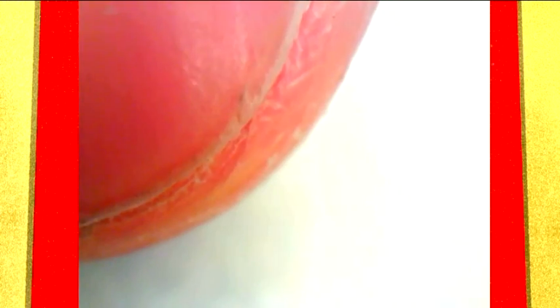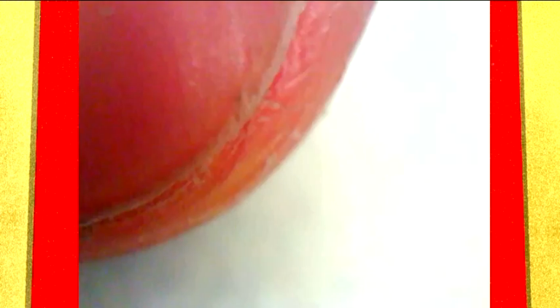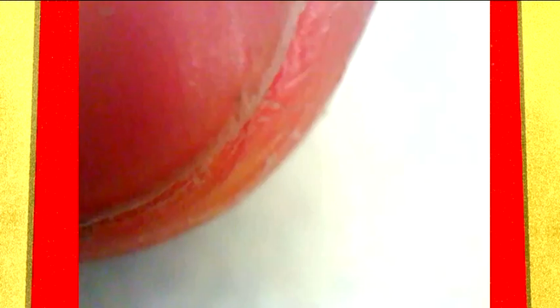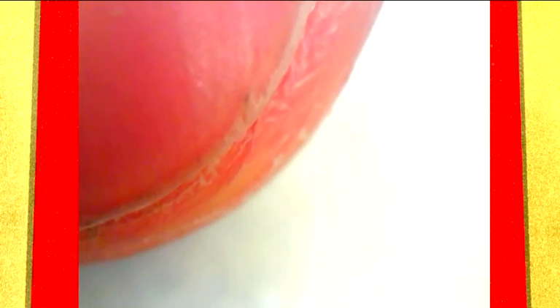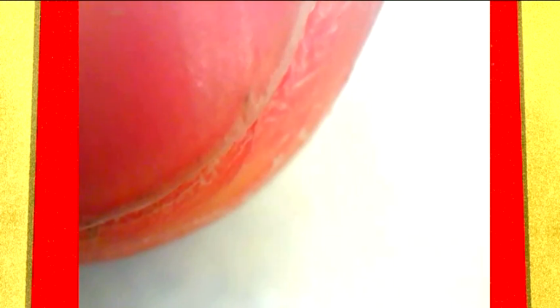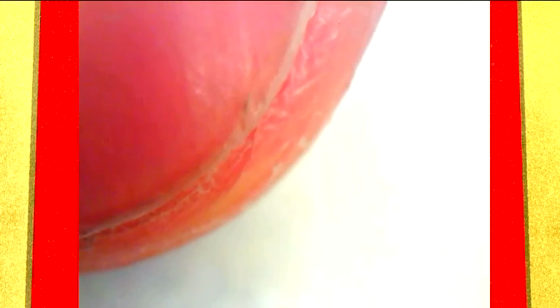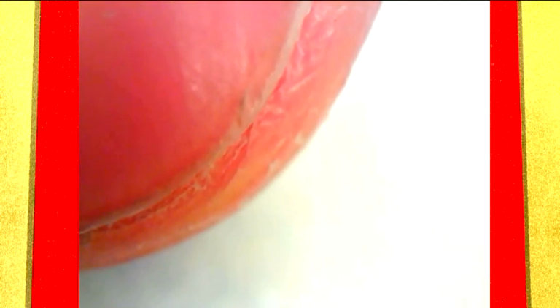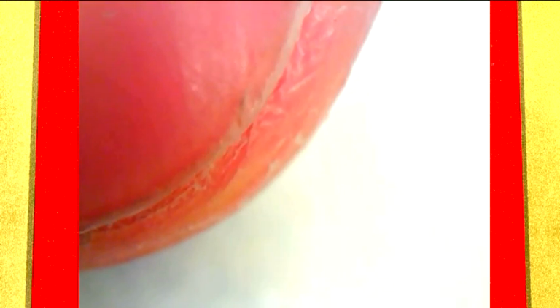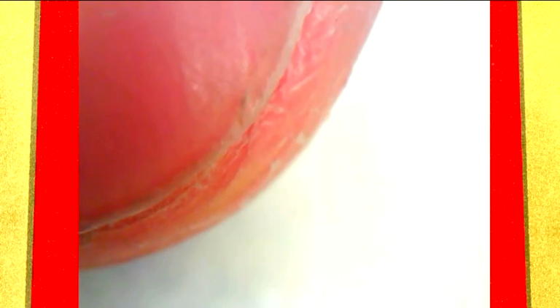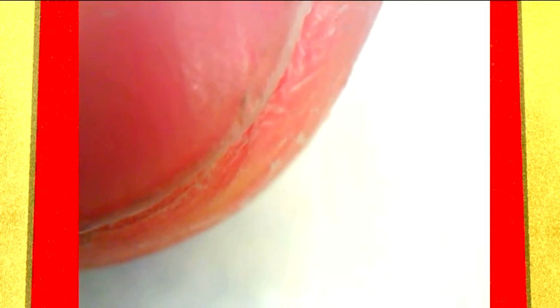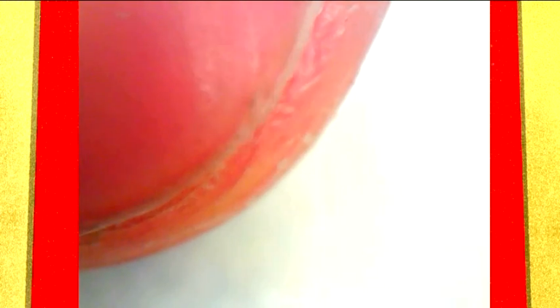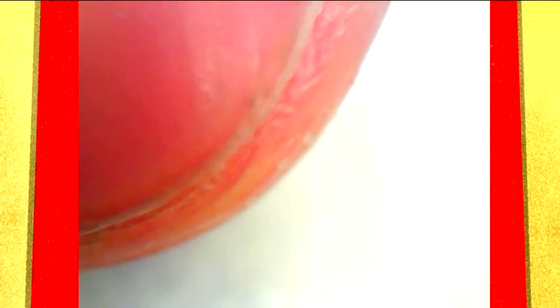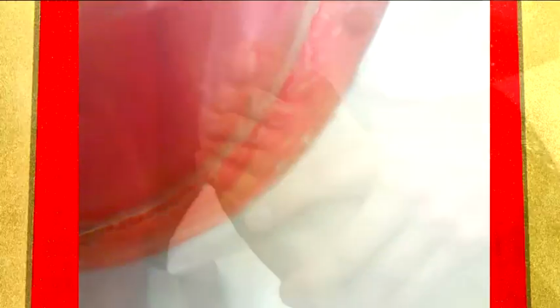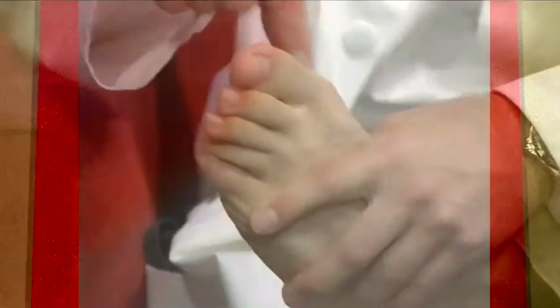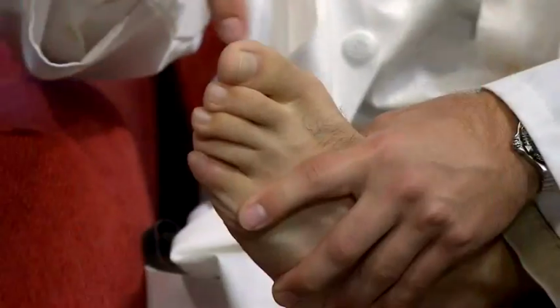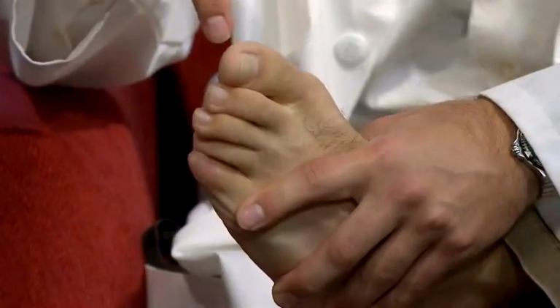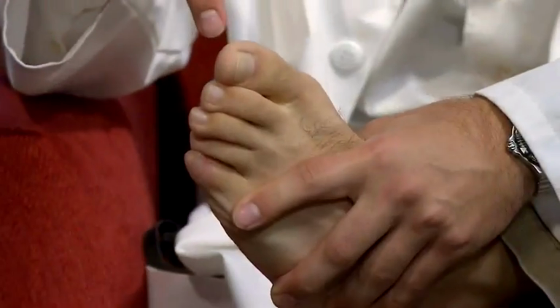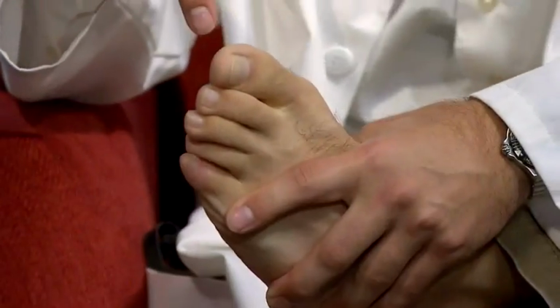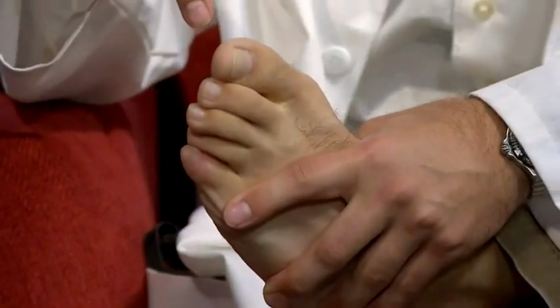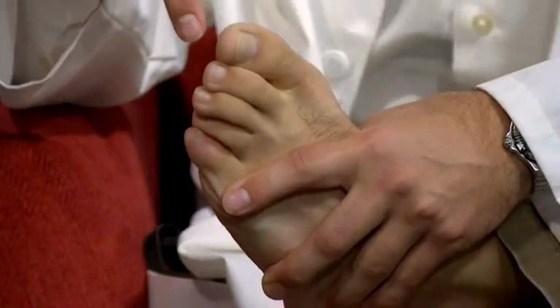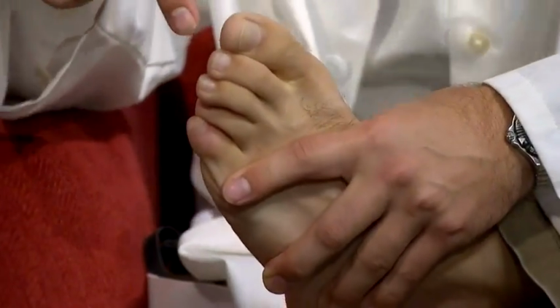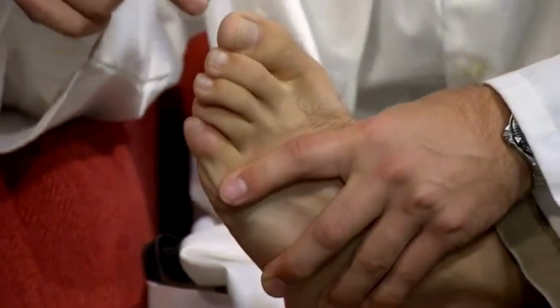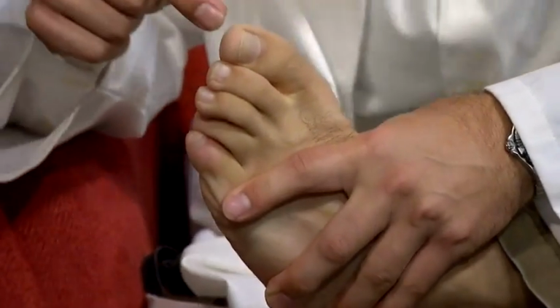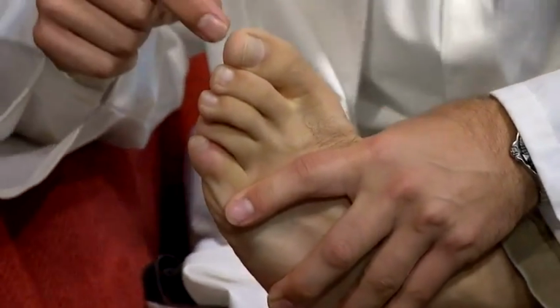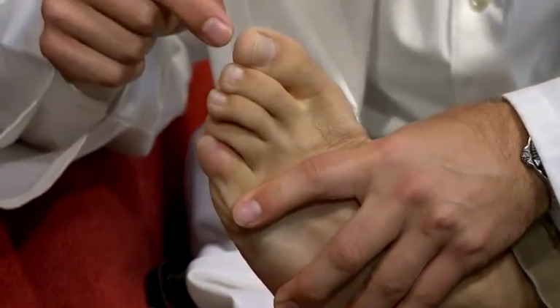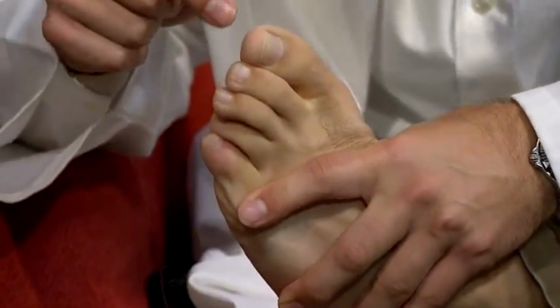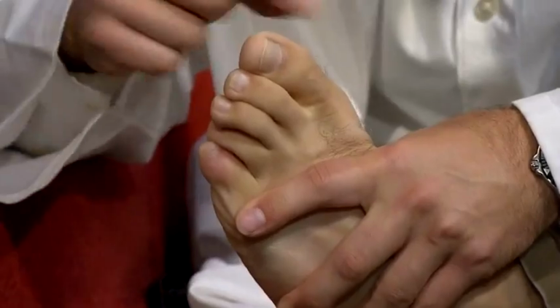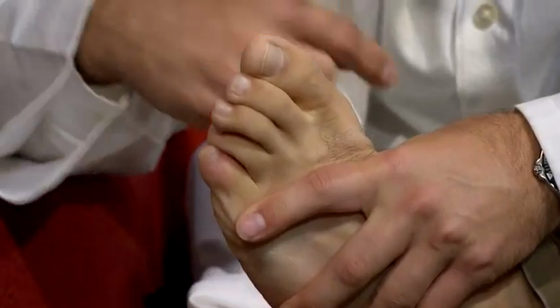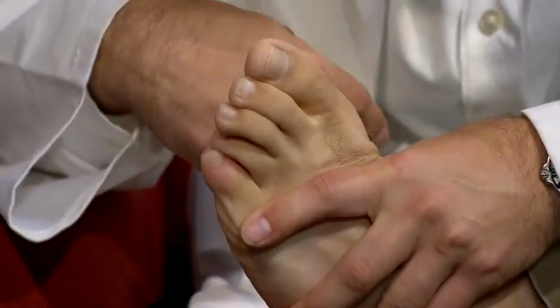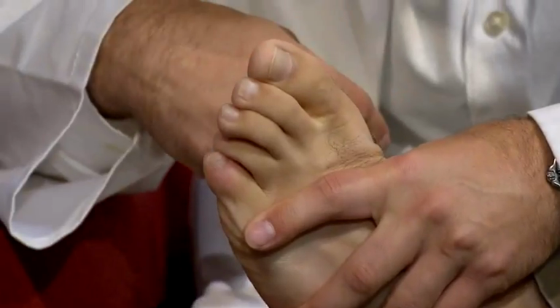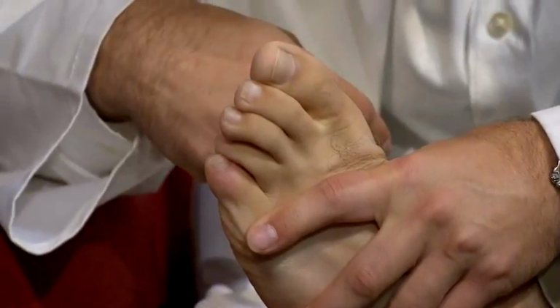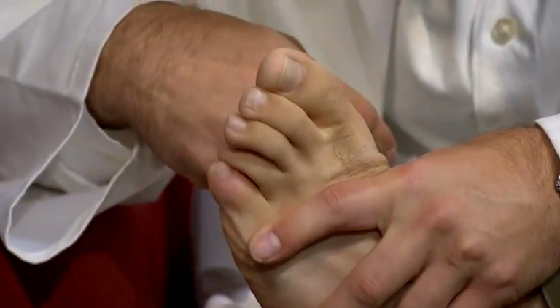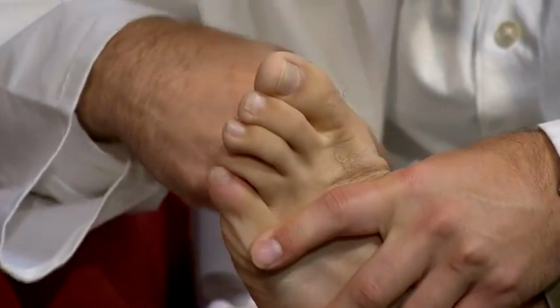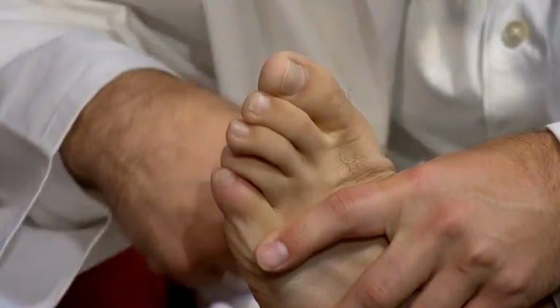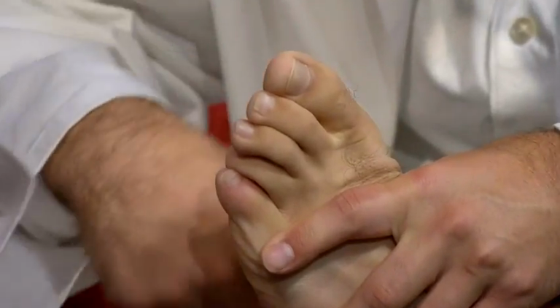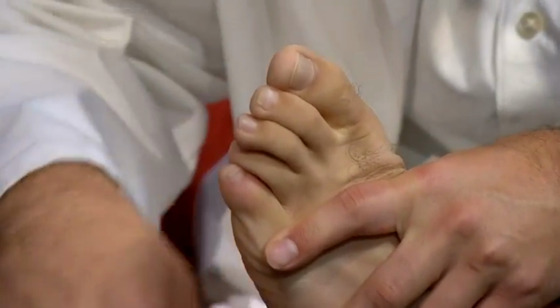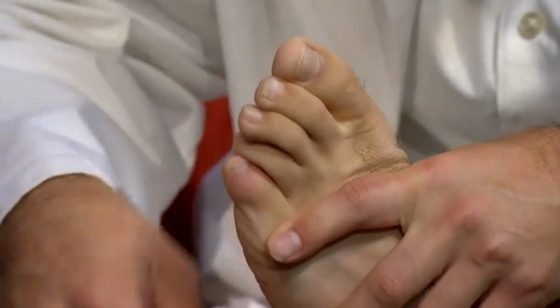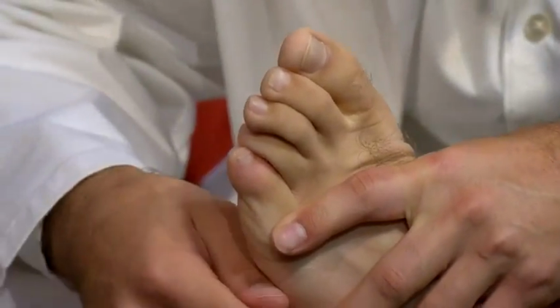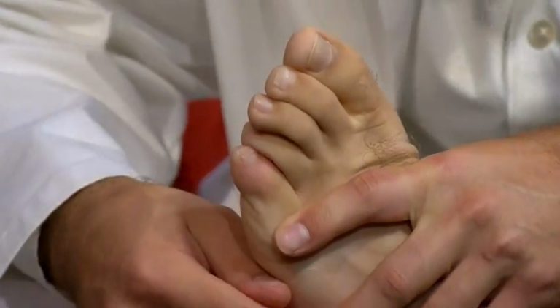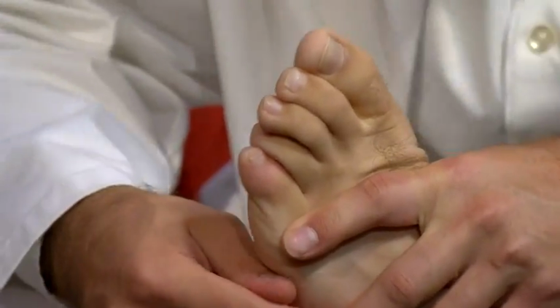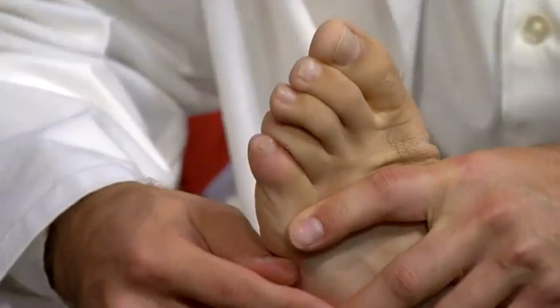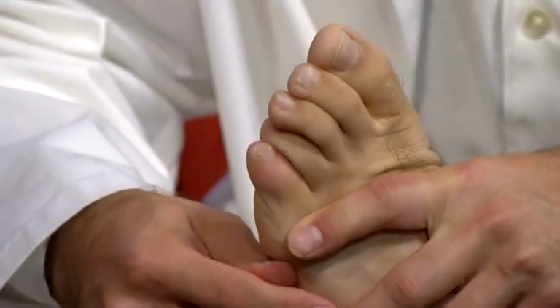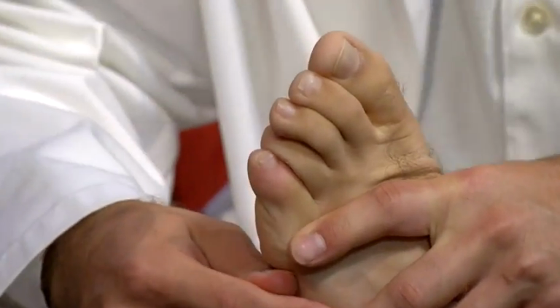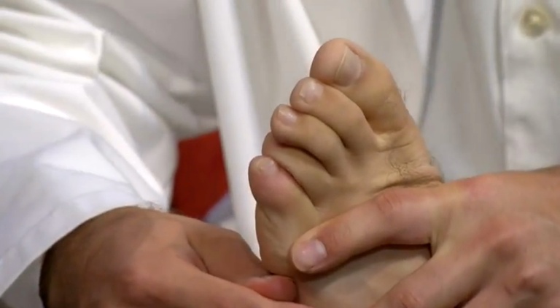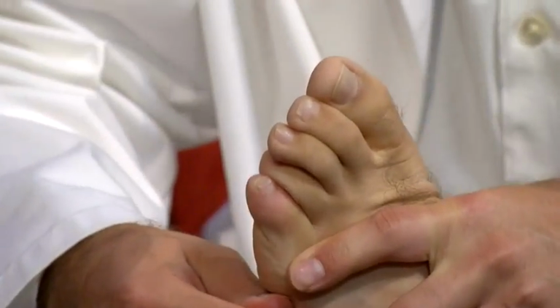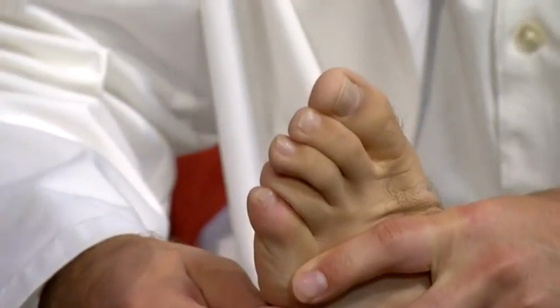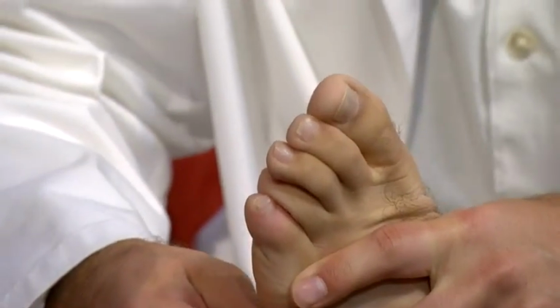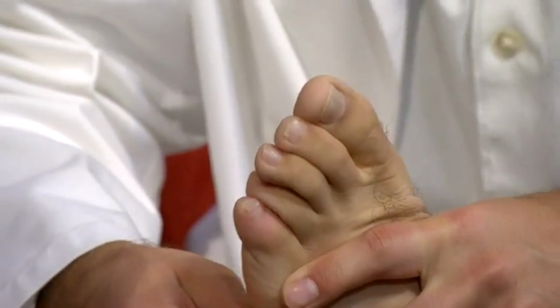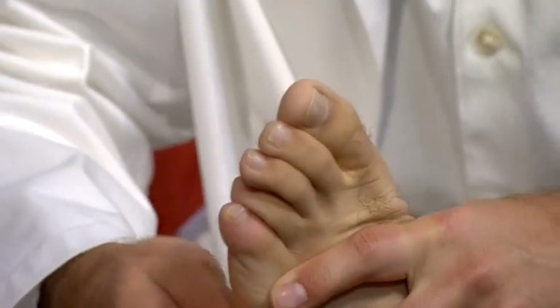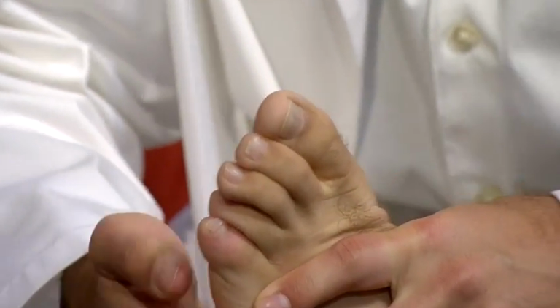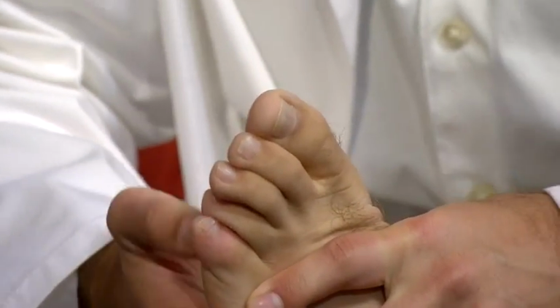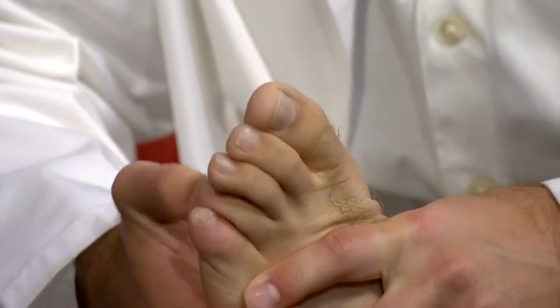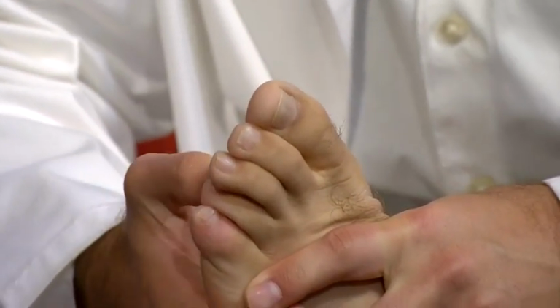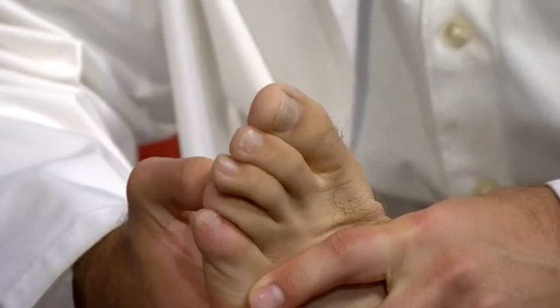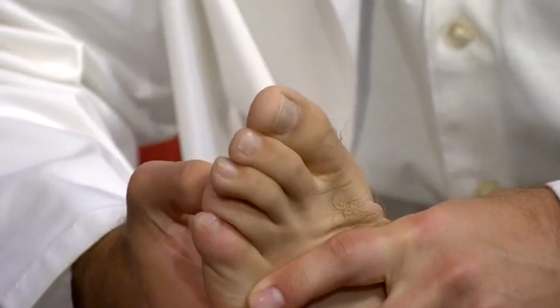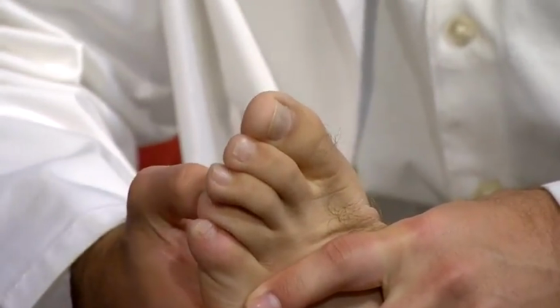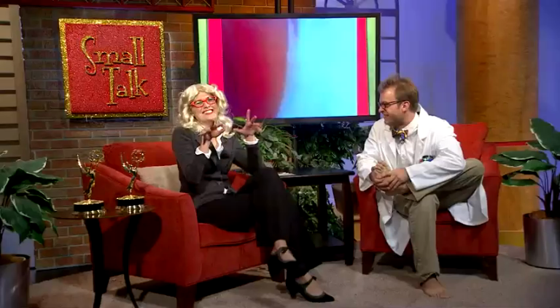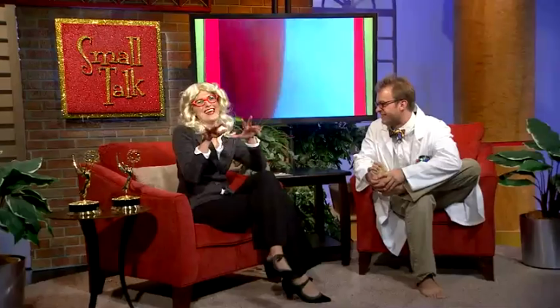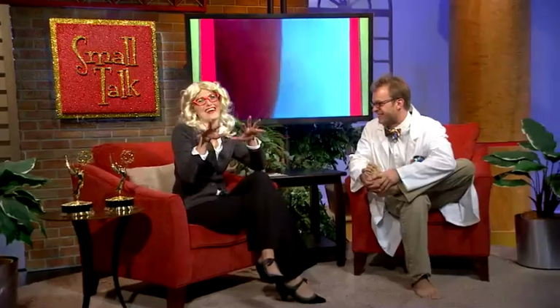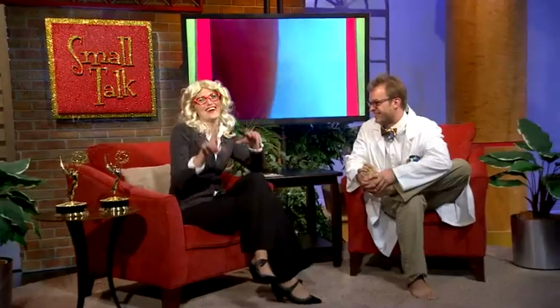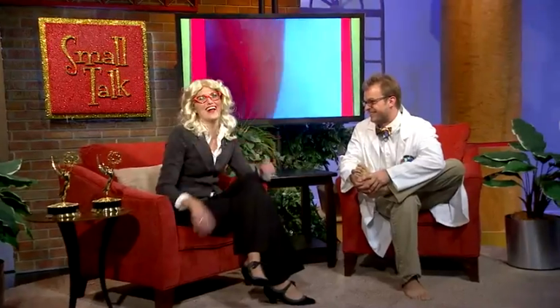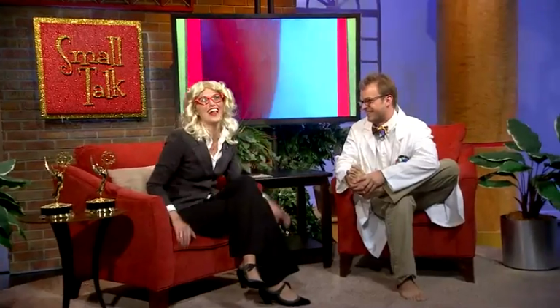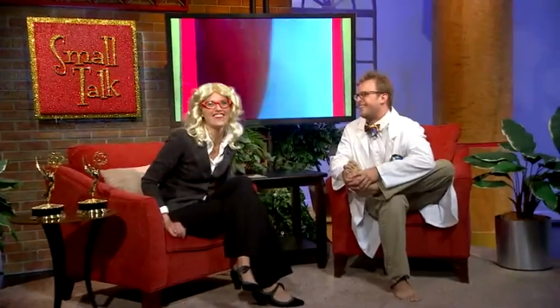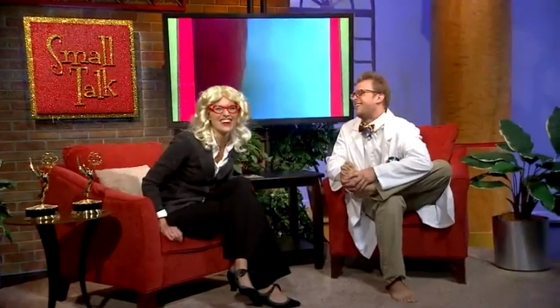And that bit of skin that goes over the nail, that's the cuticle. That's the cuticle, everyone.